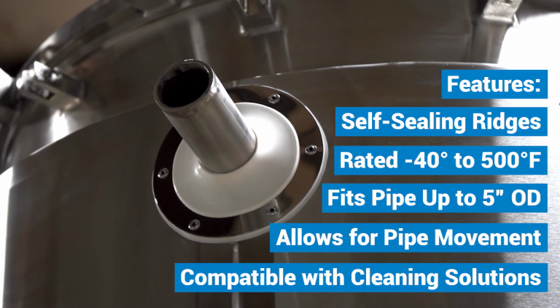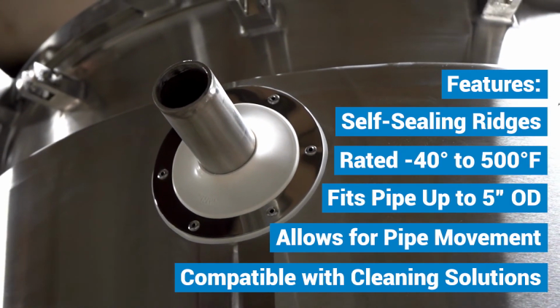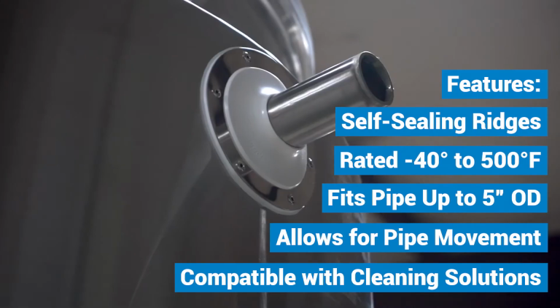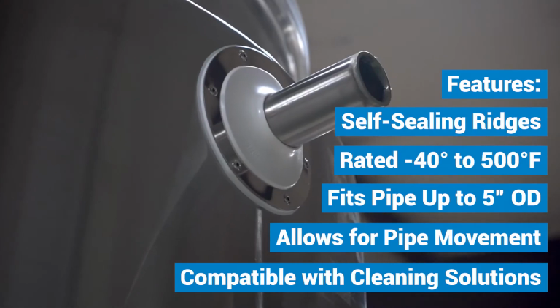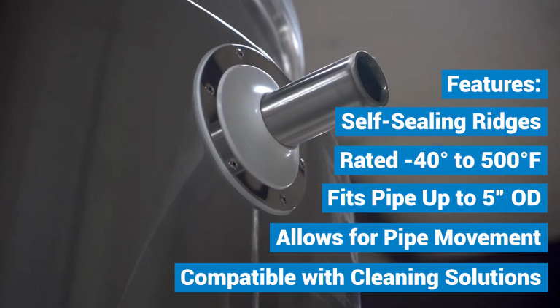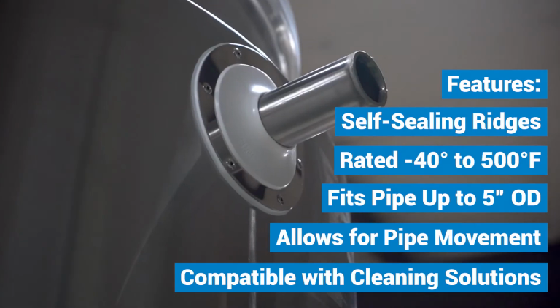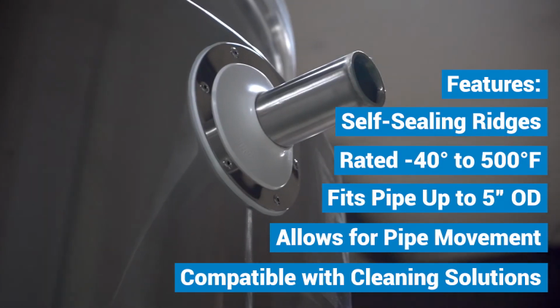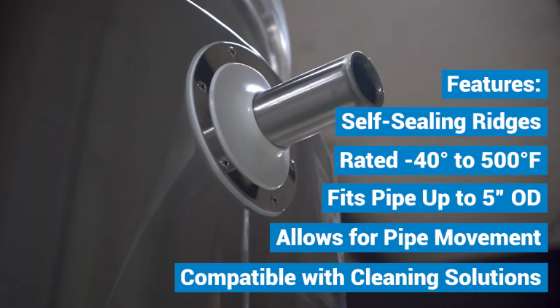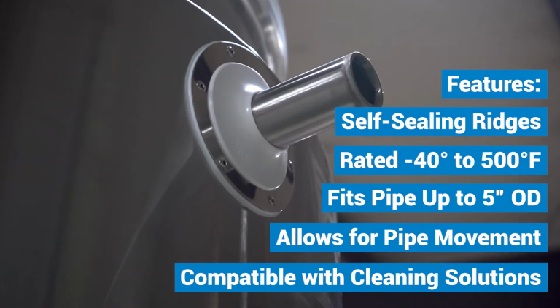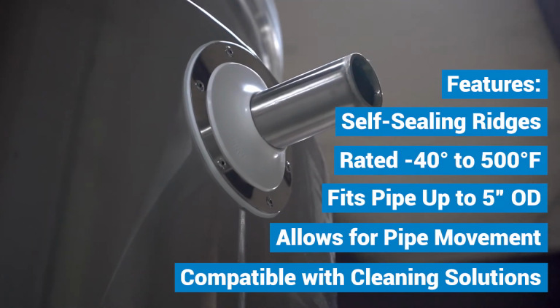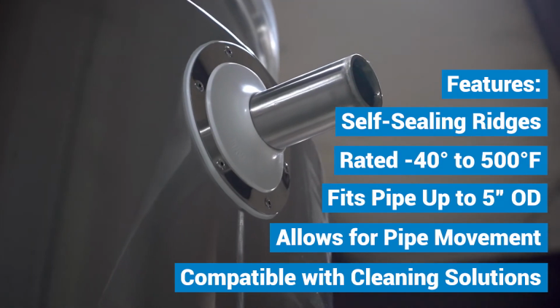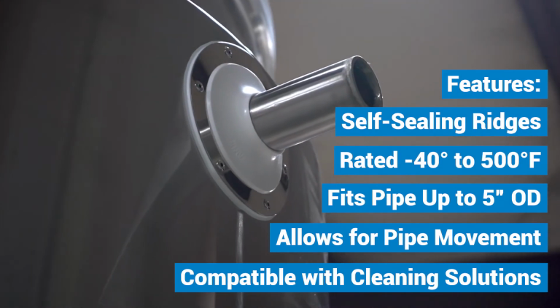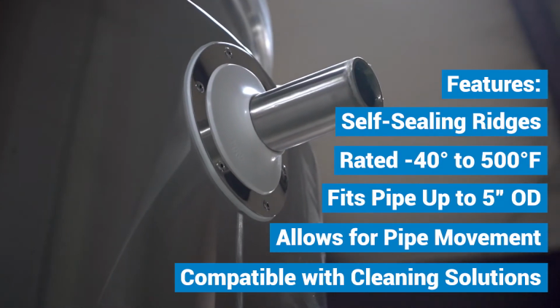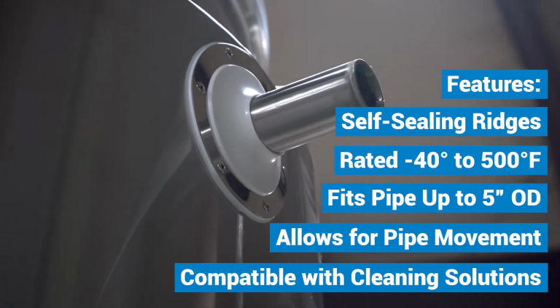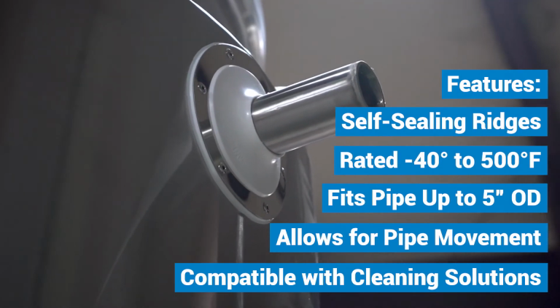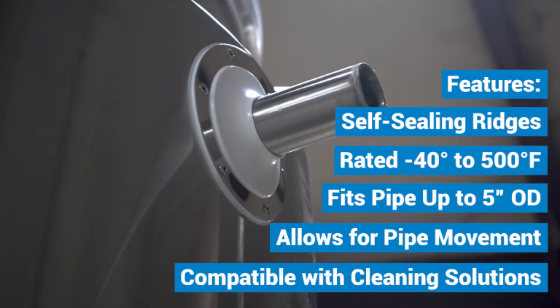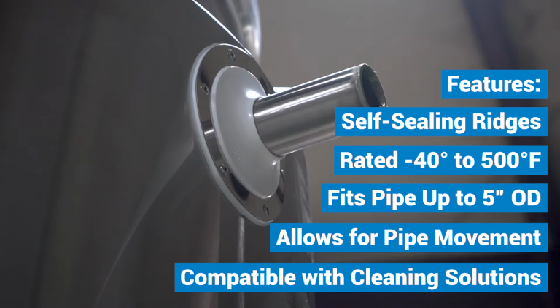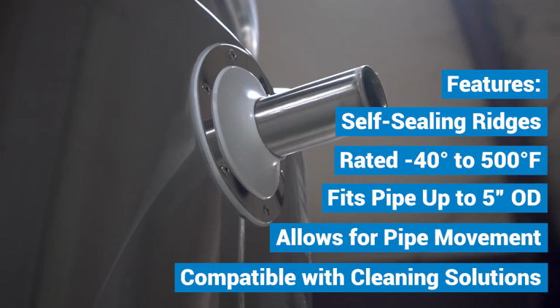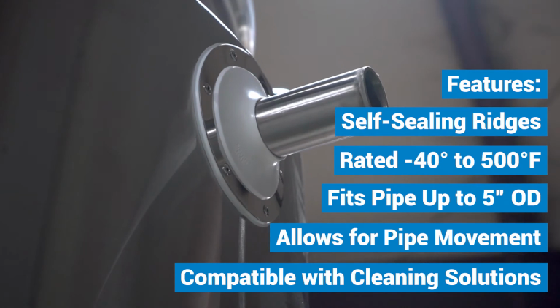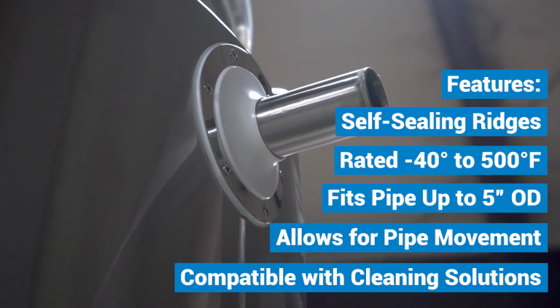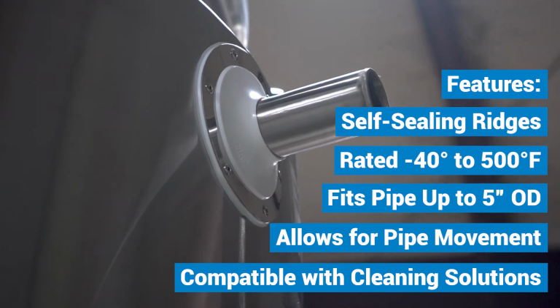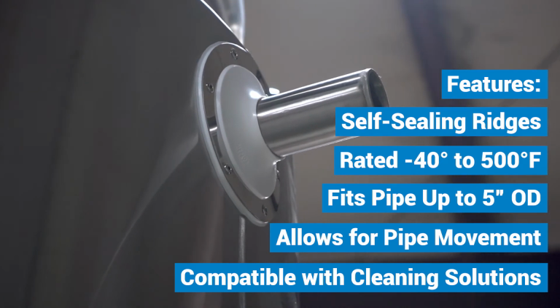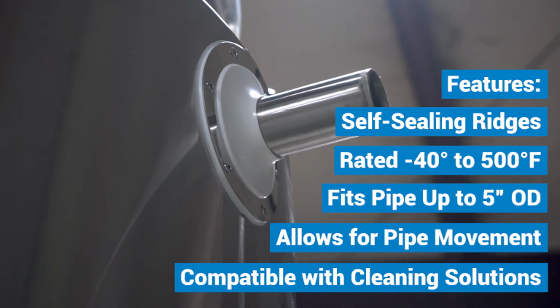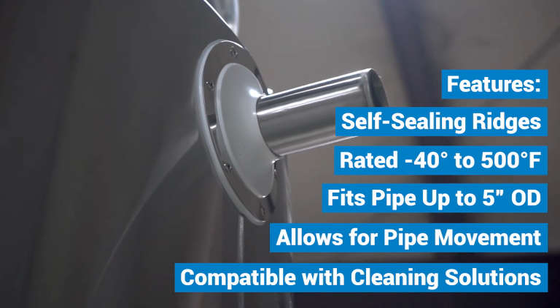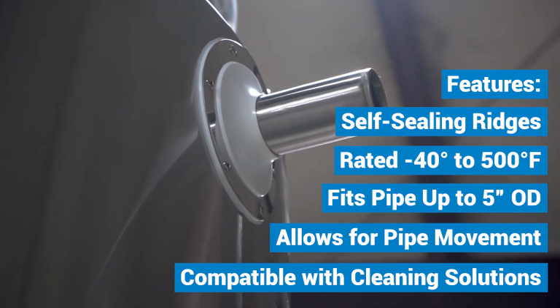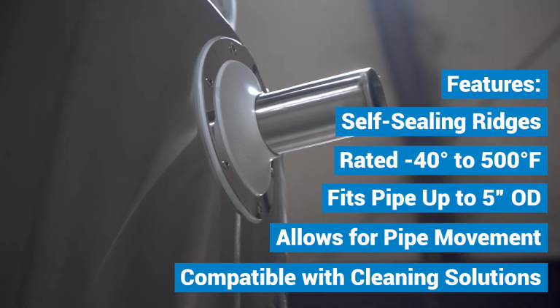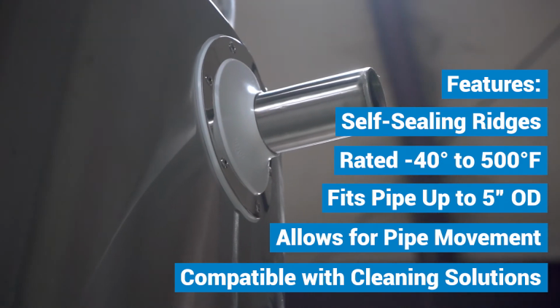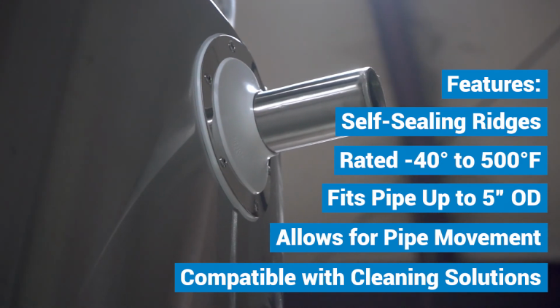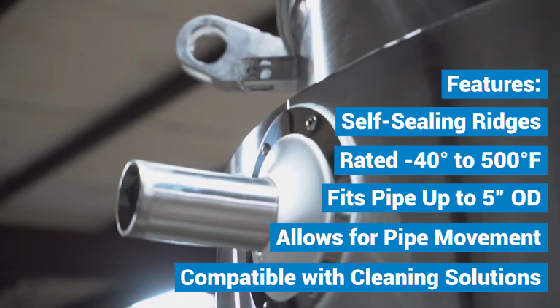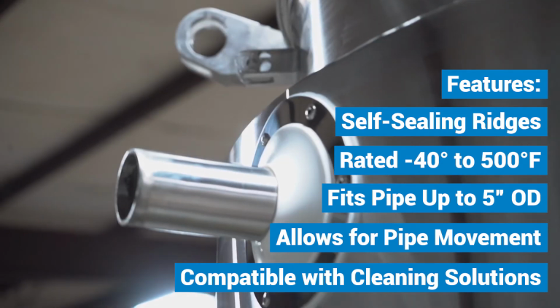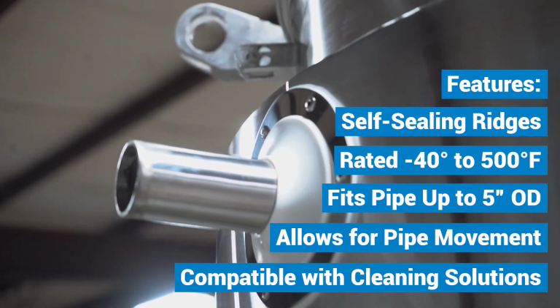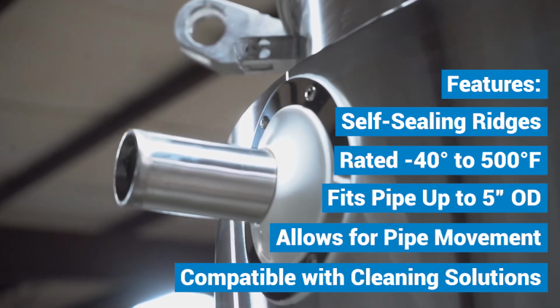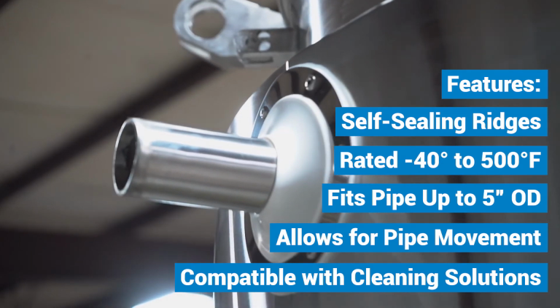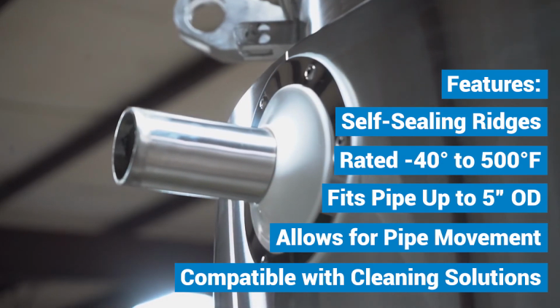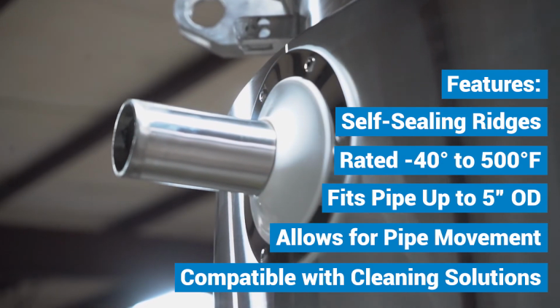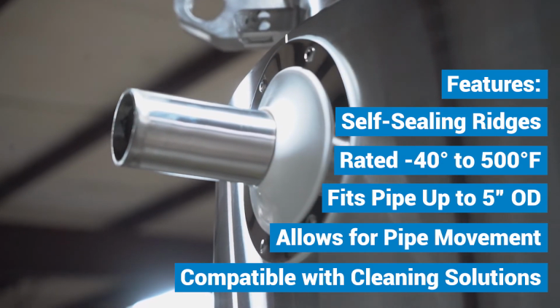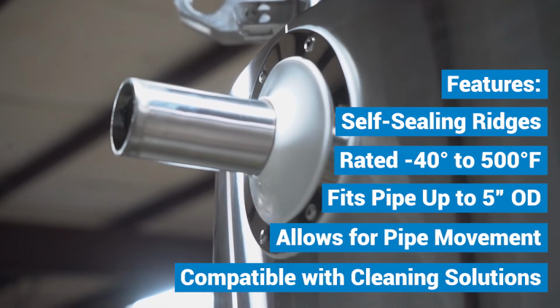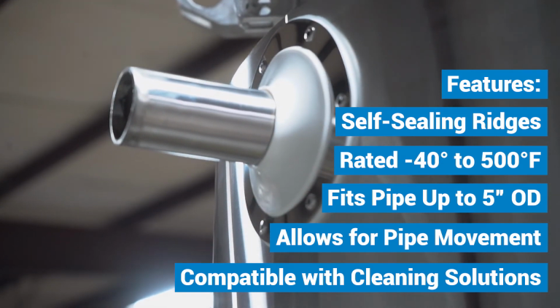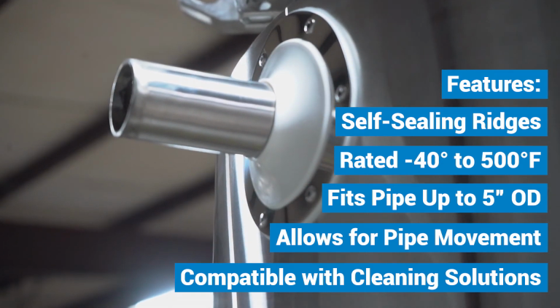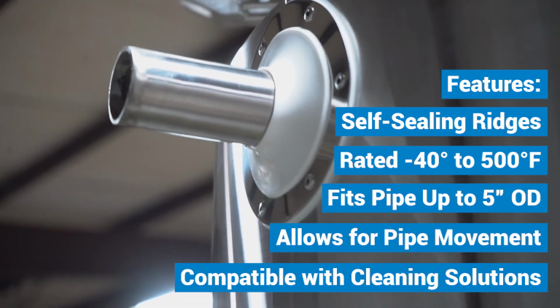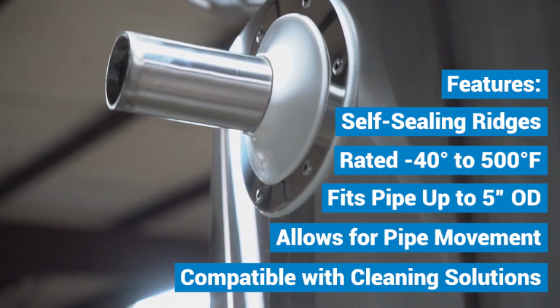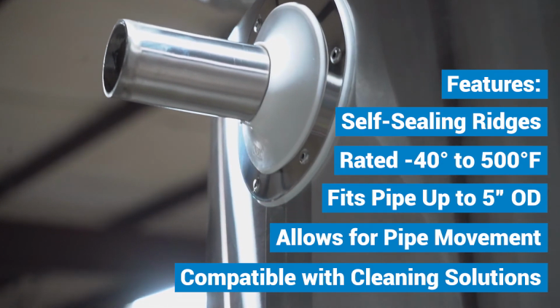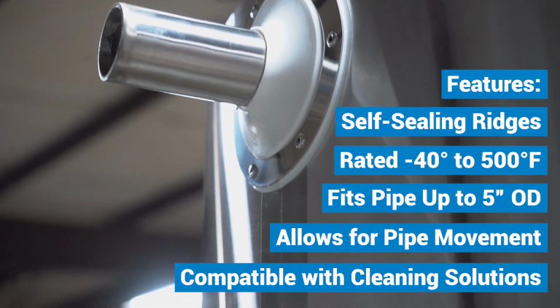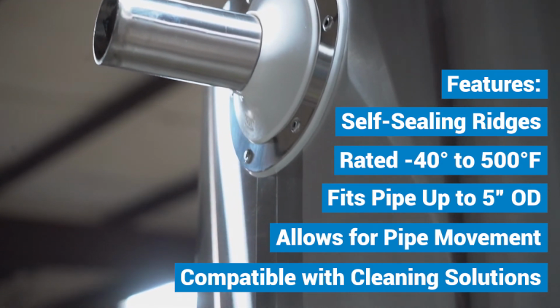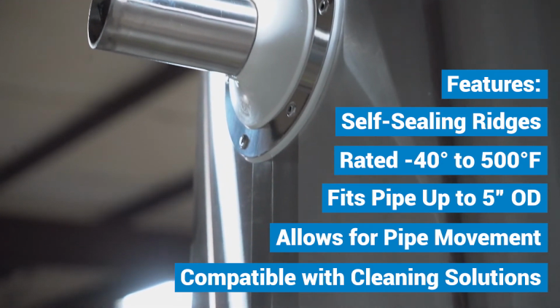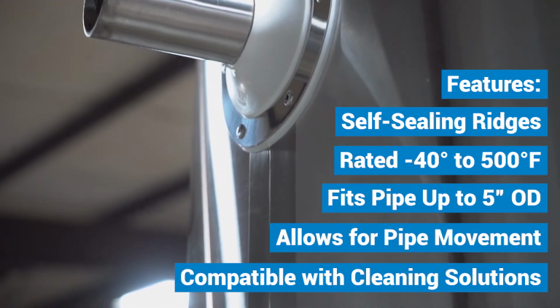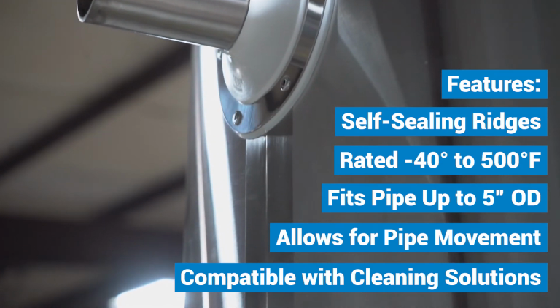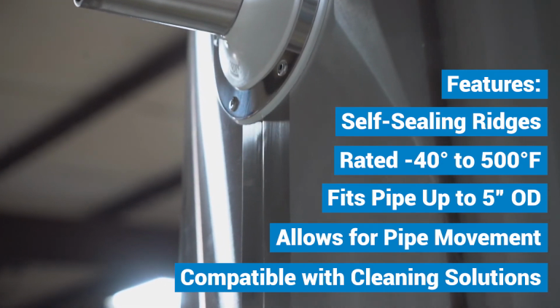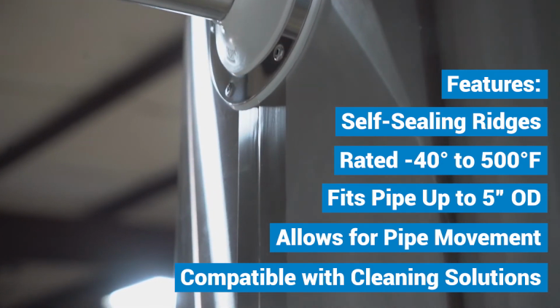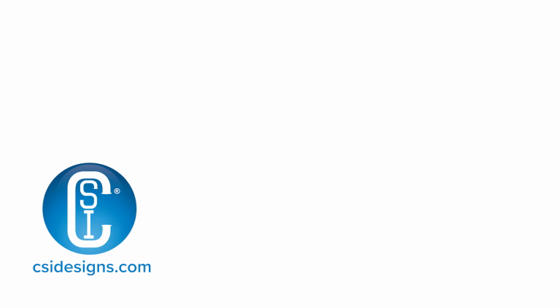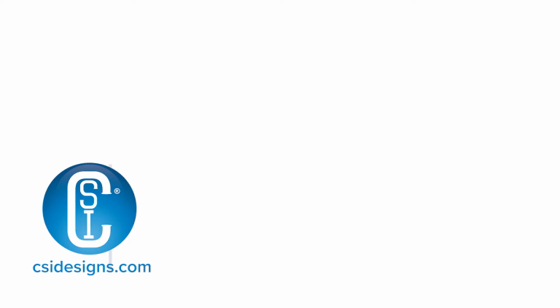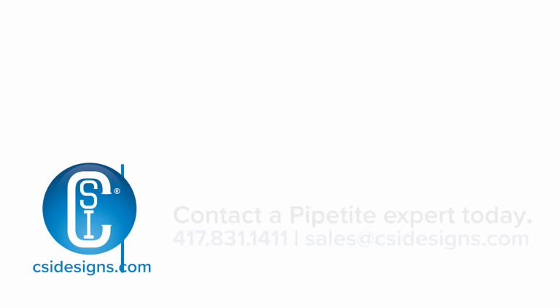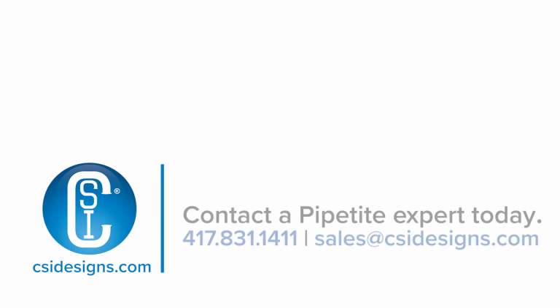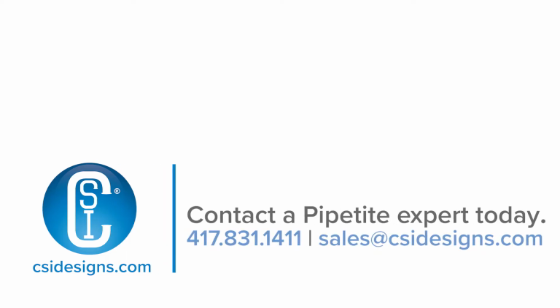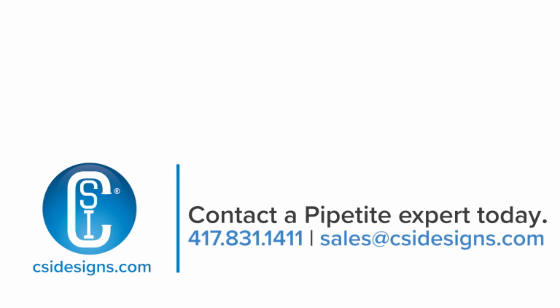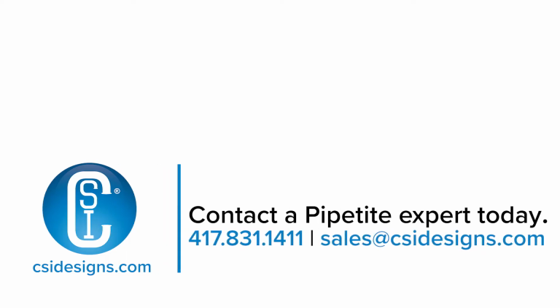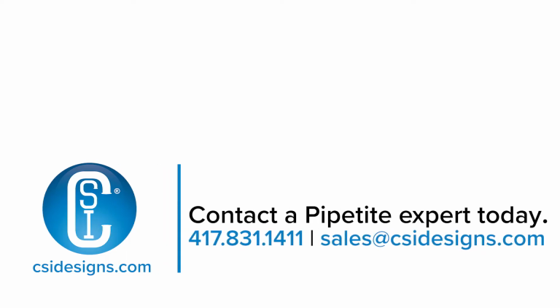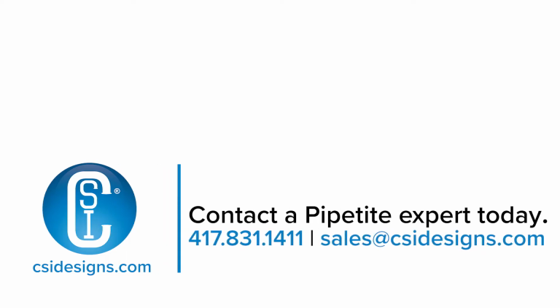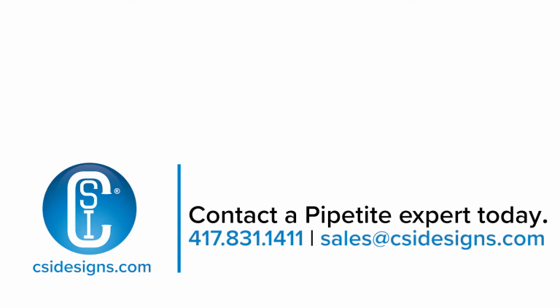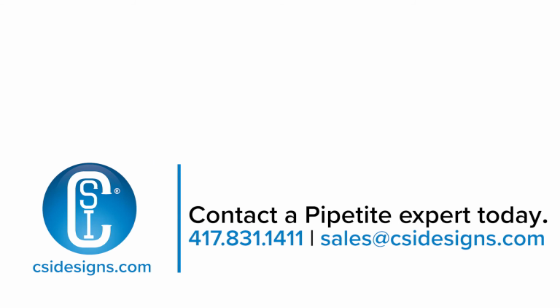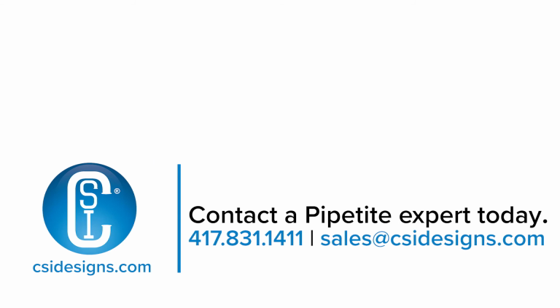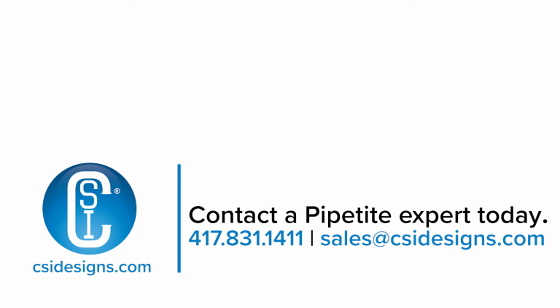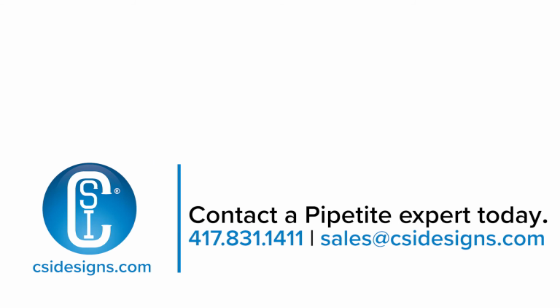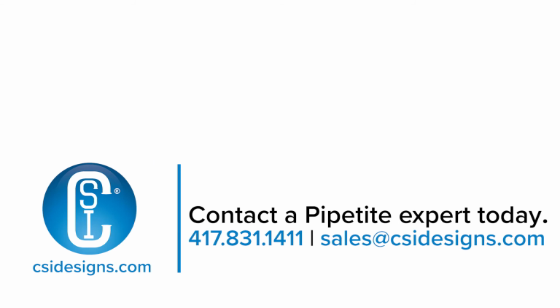Thanks for joining me today. If you'd like more information on PipeTite, a truly one and done solution, call a PipeTite expert today.